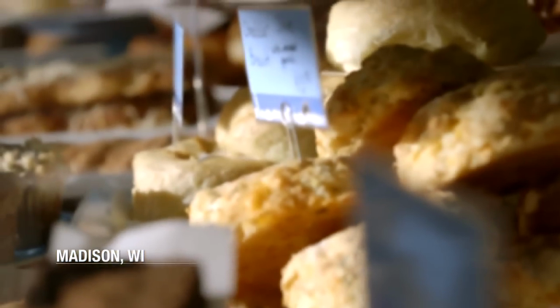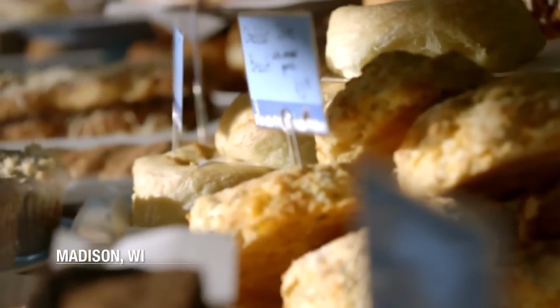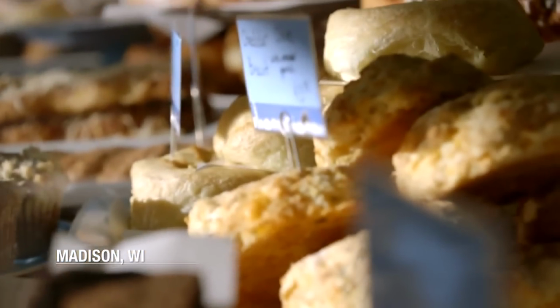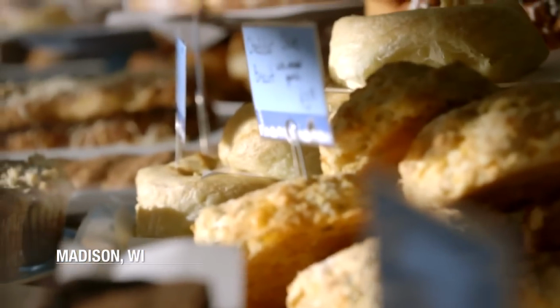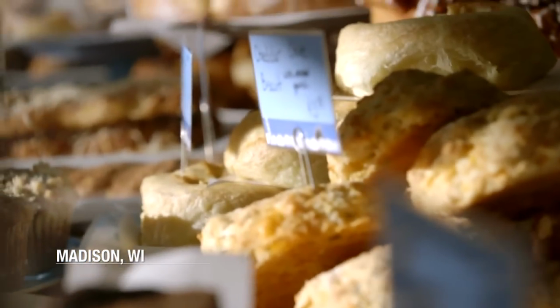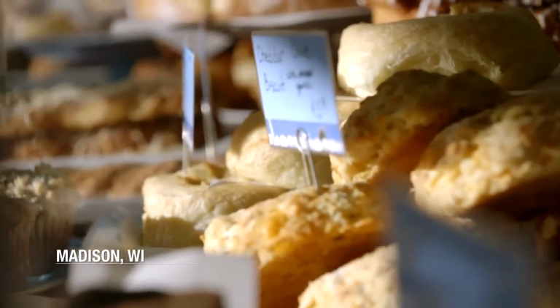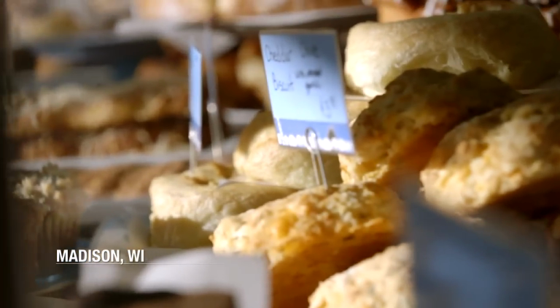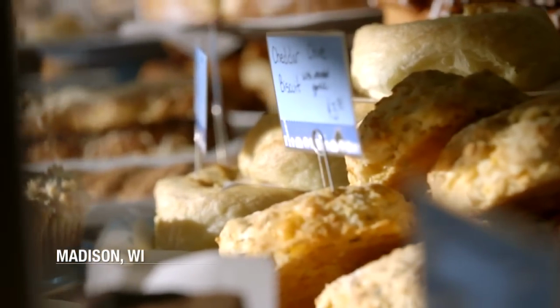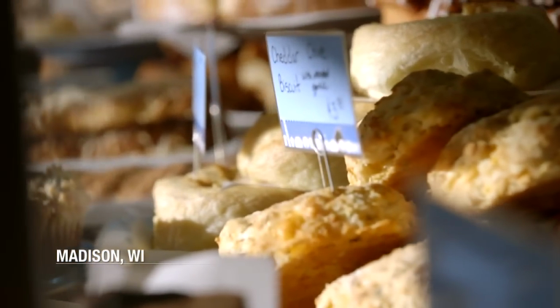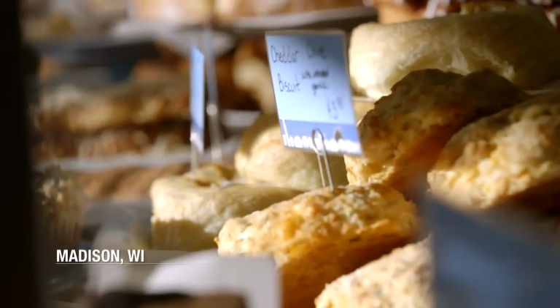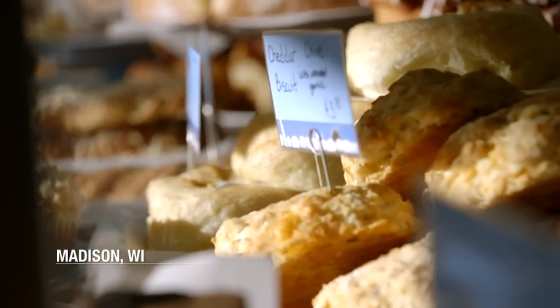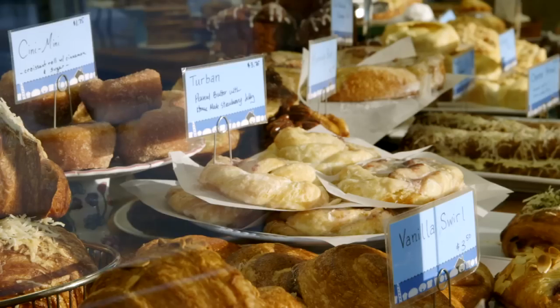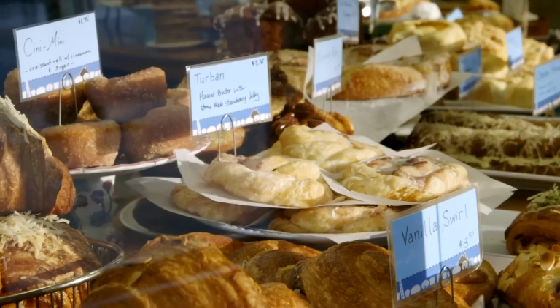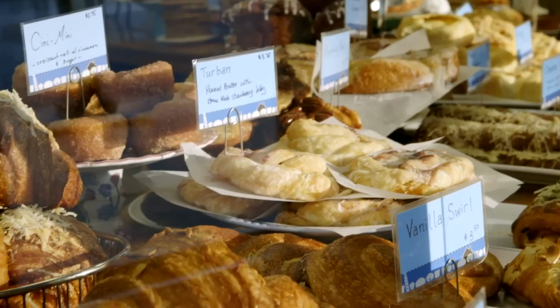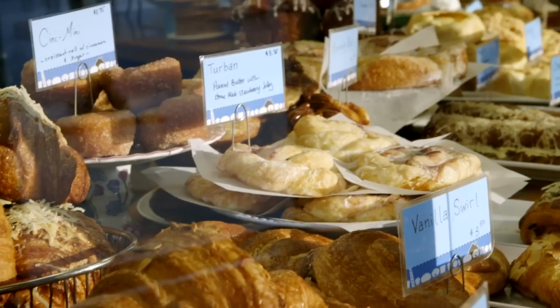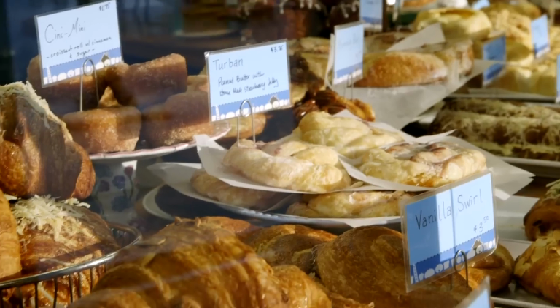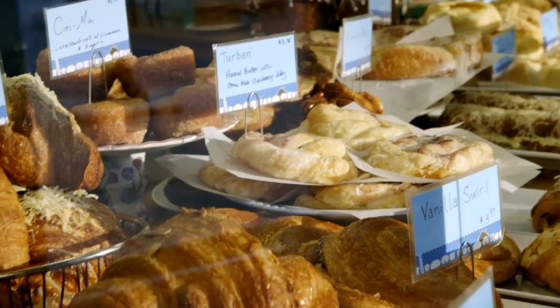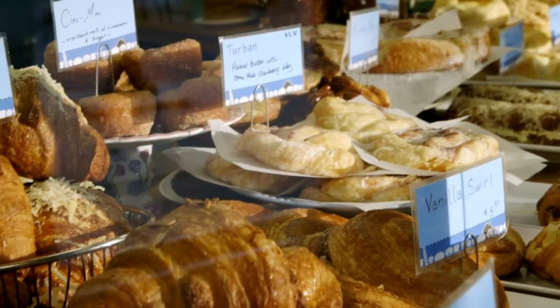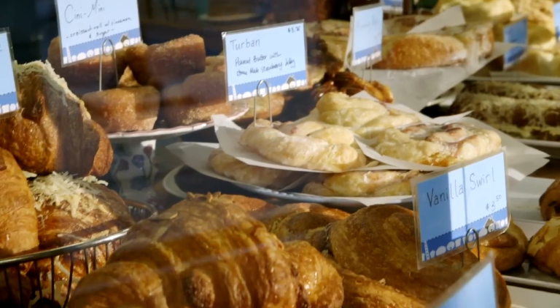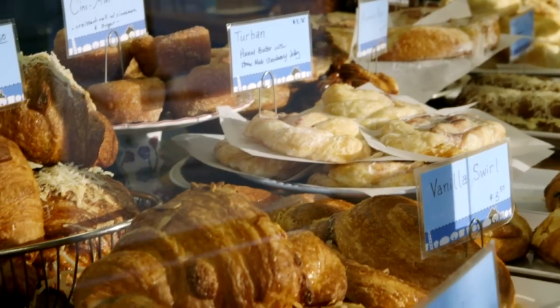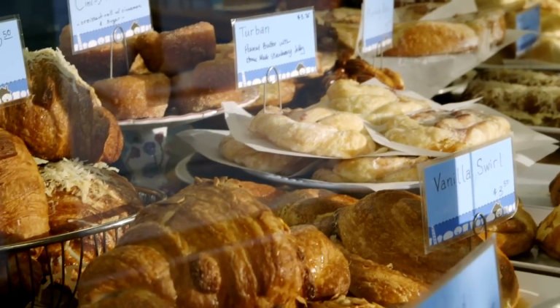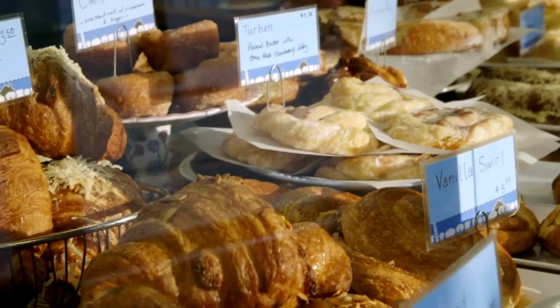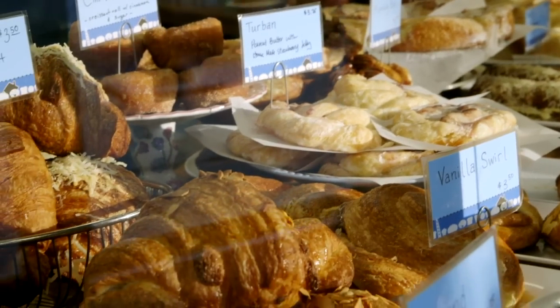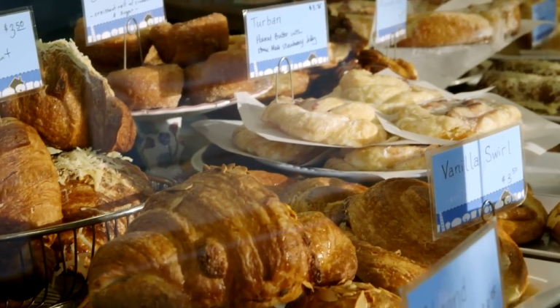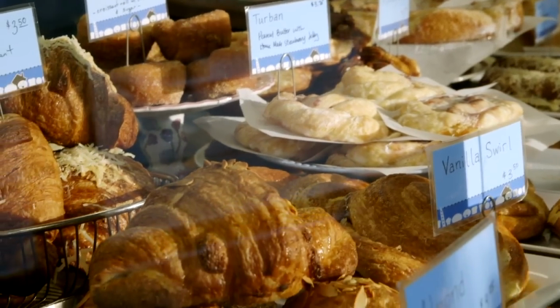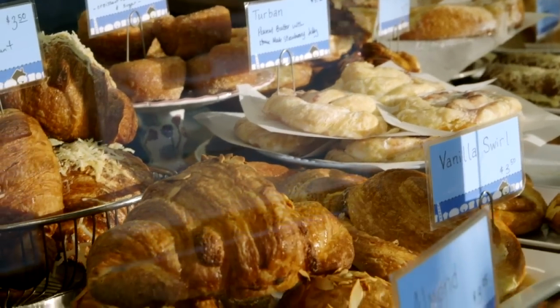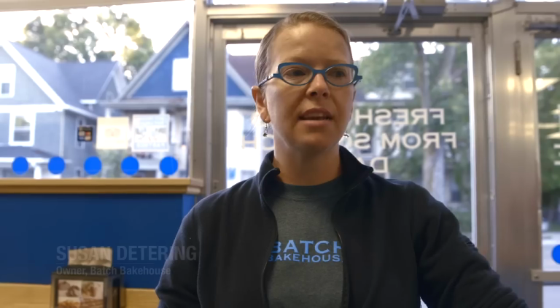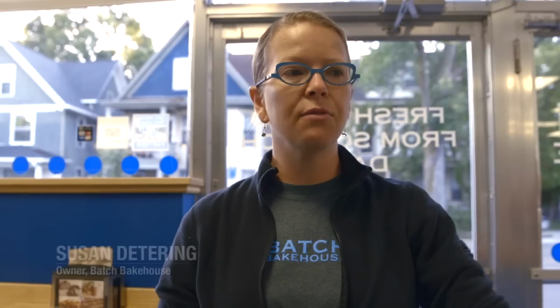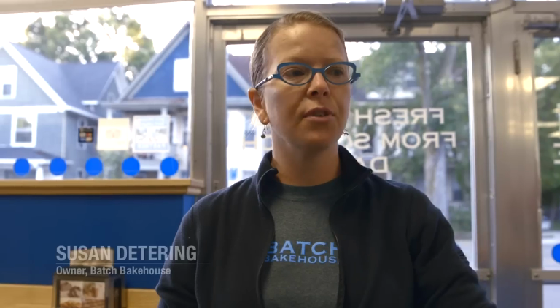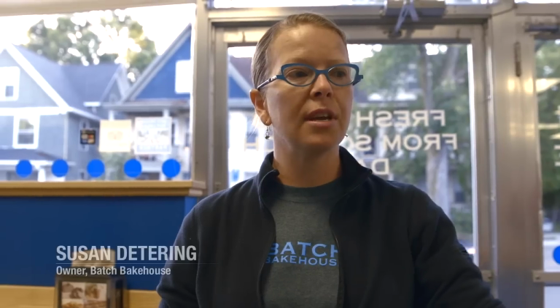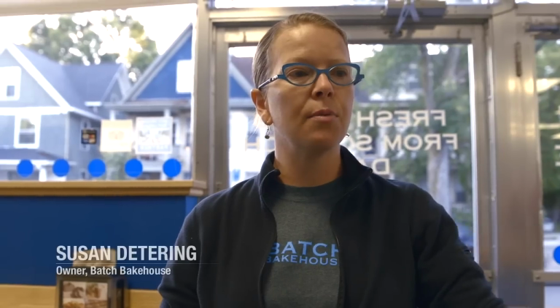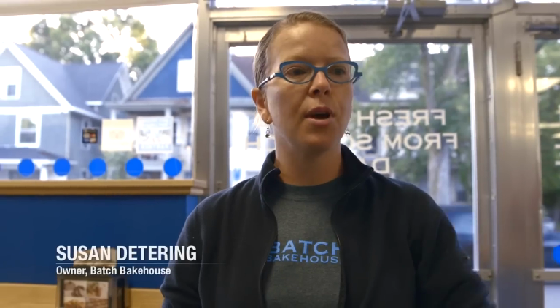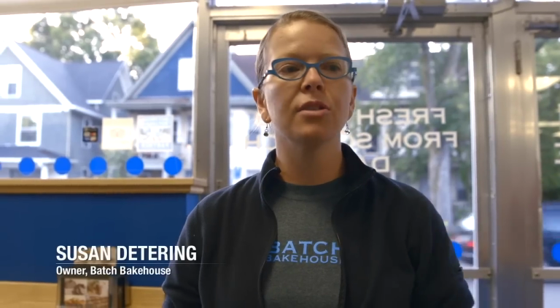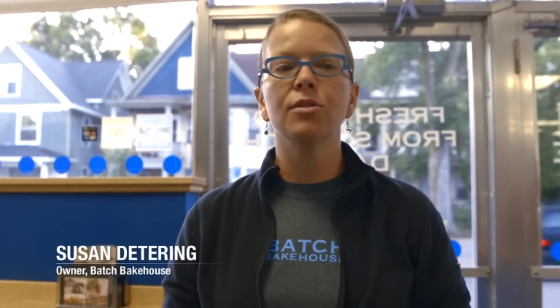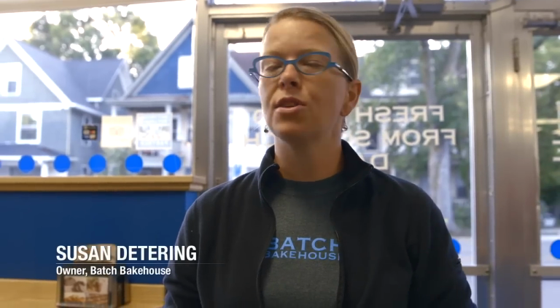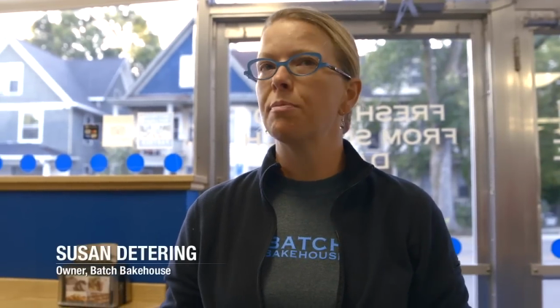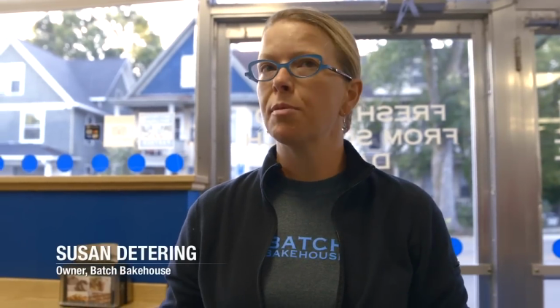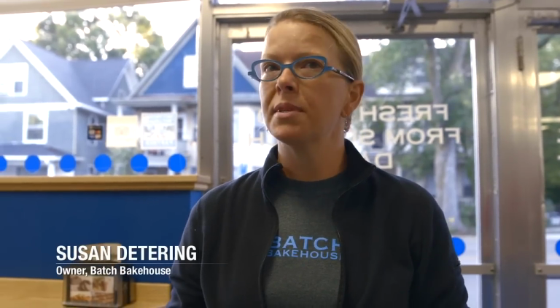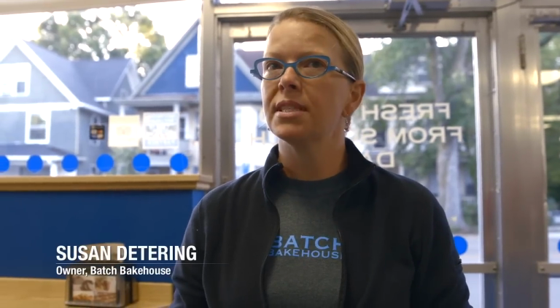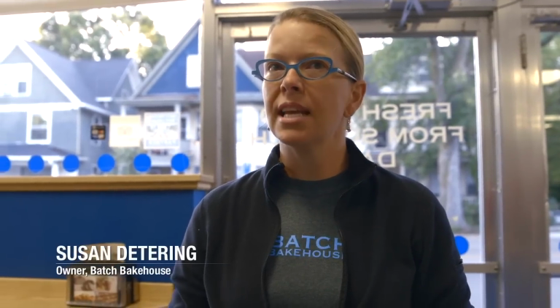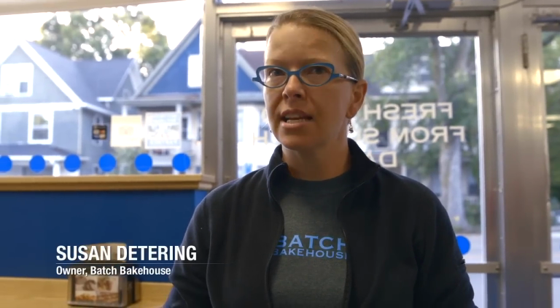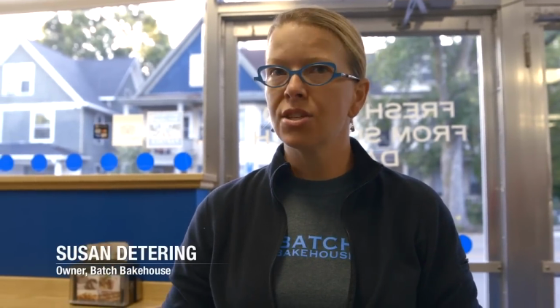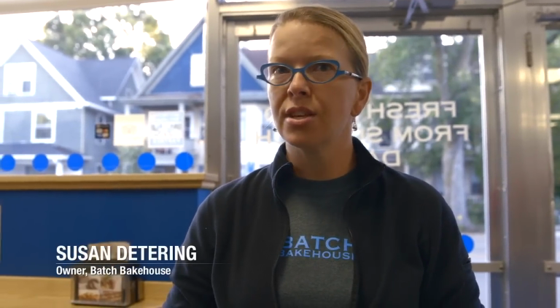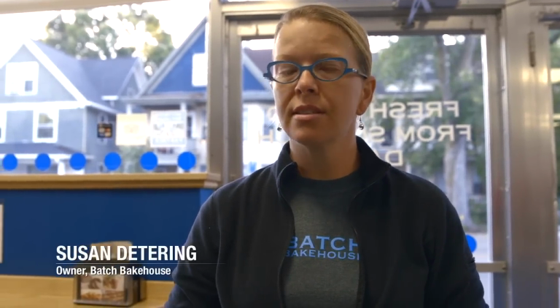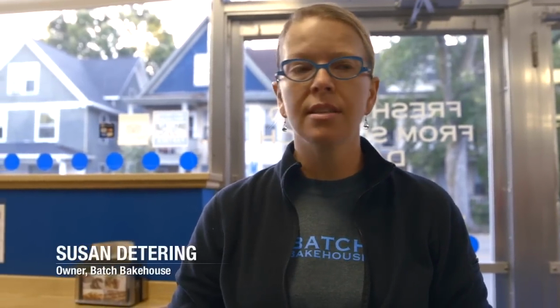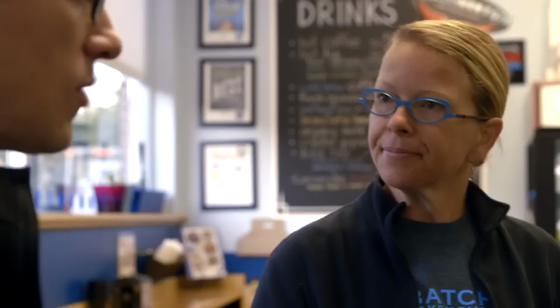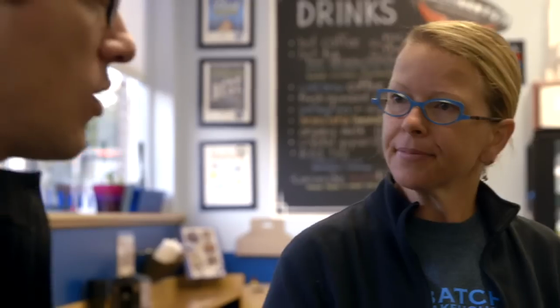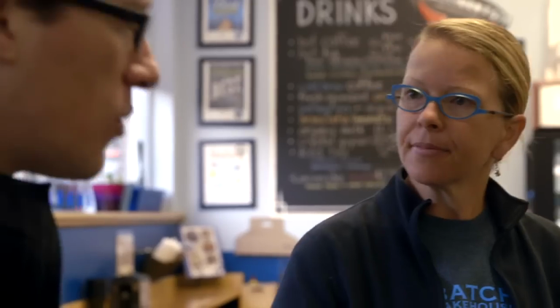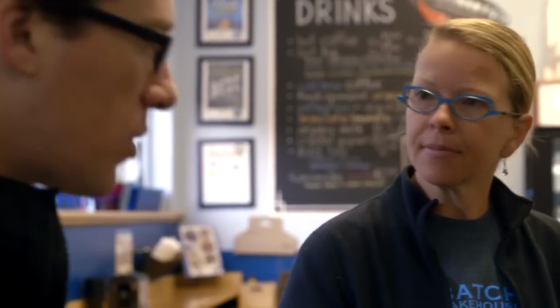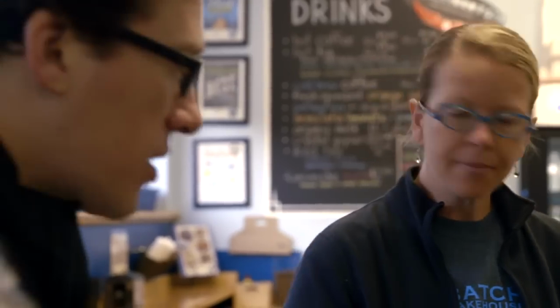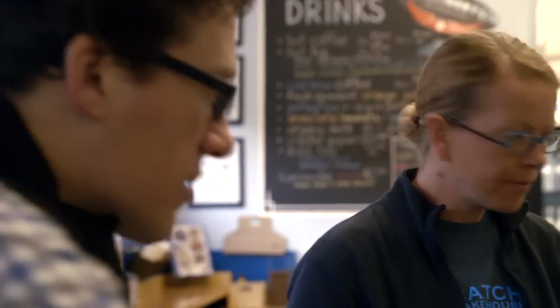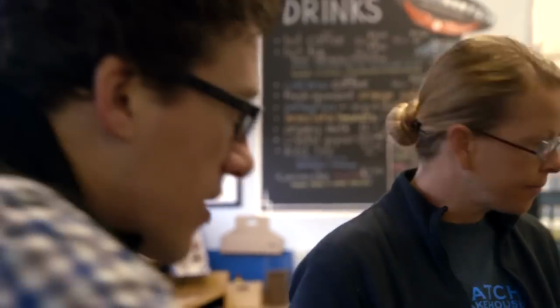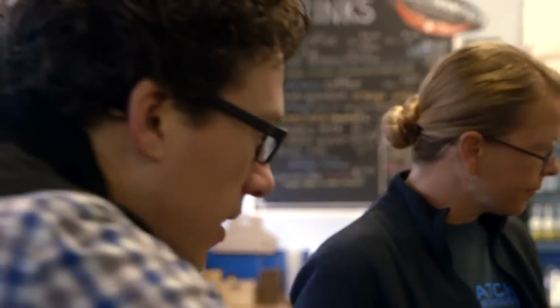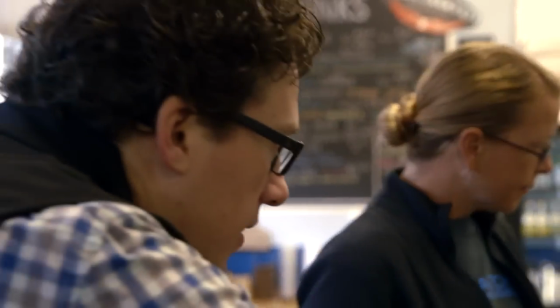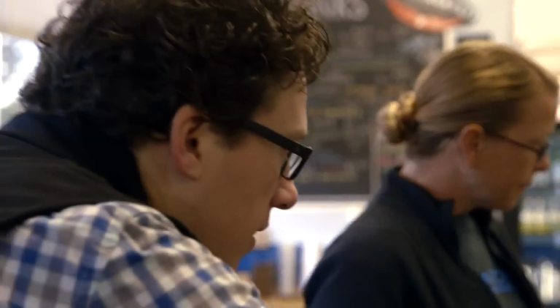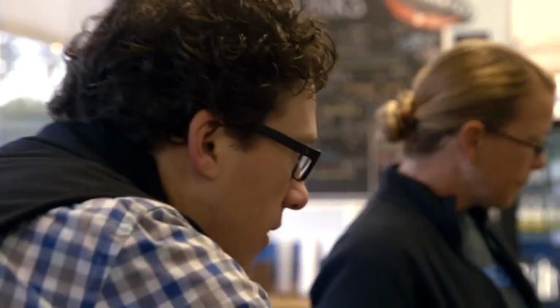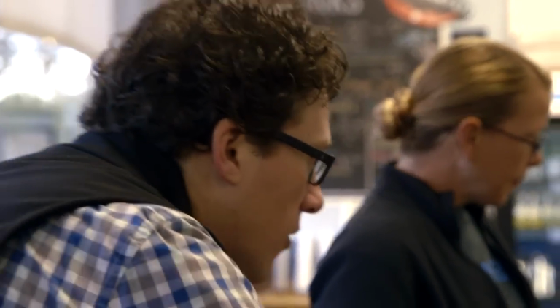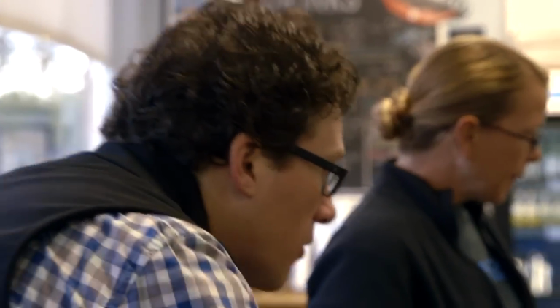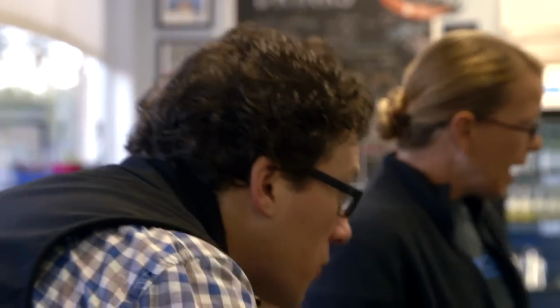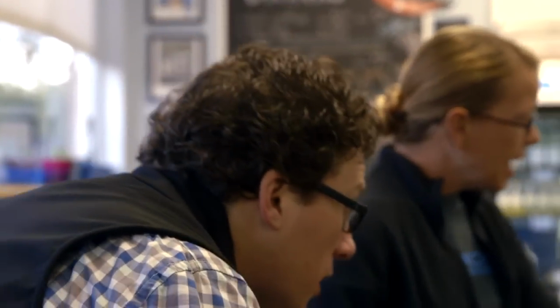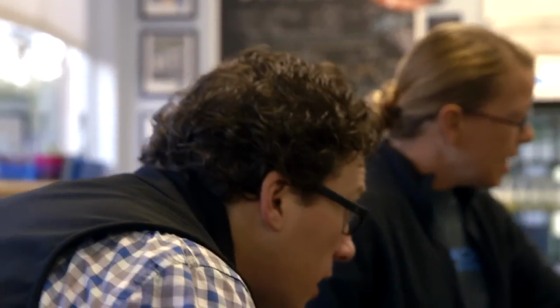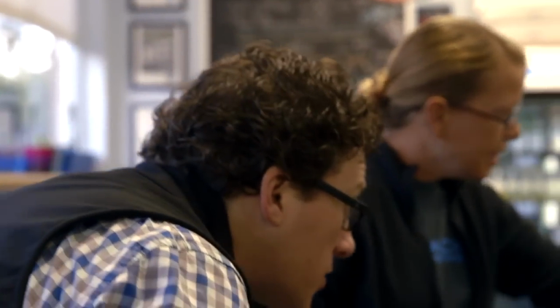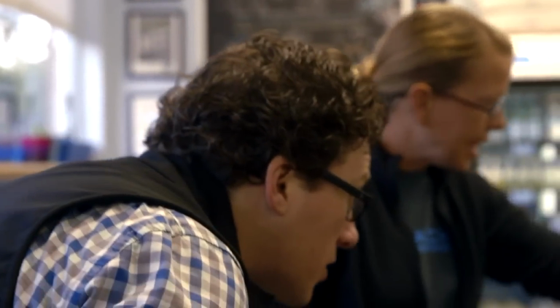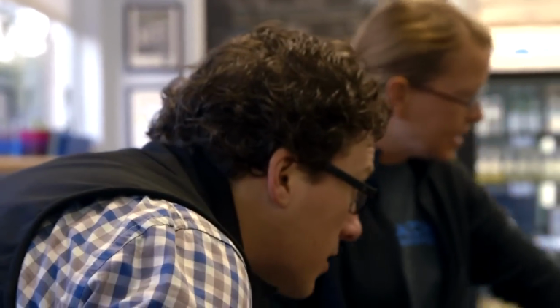Our specialty is croissants. We do sweet, savory, we also shape them into danishes, and then a classic French baguette.